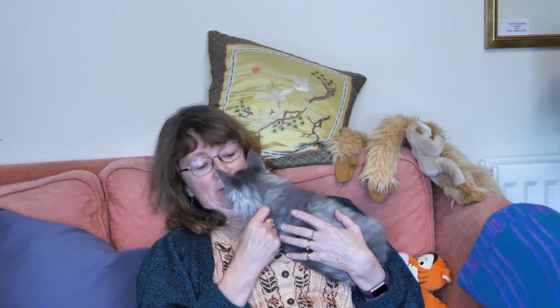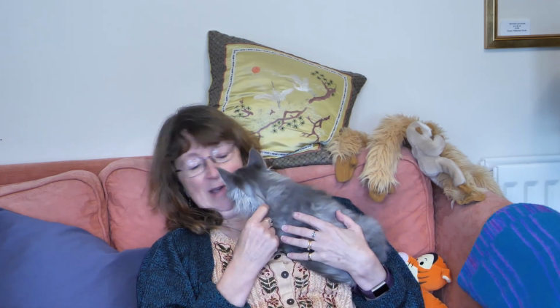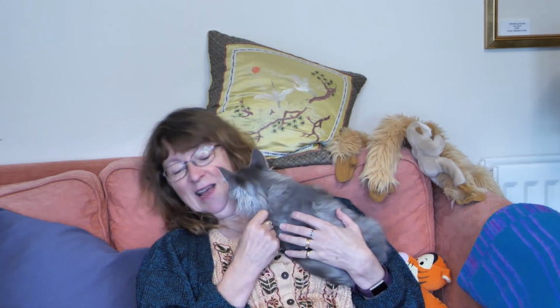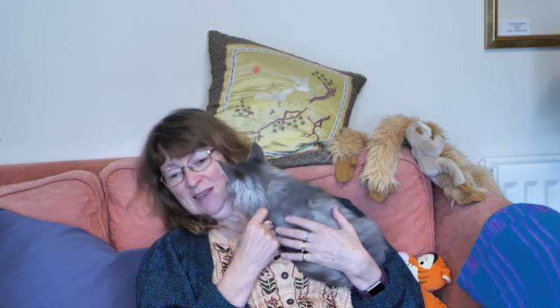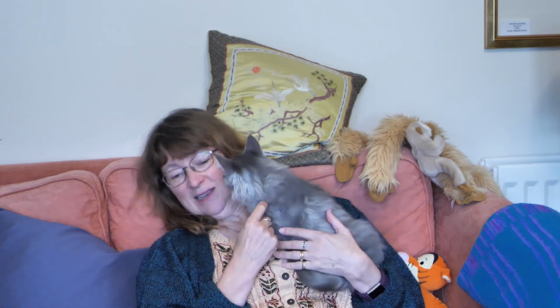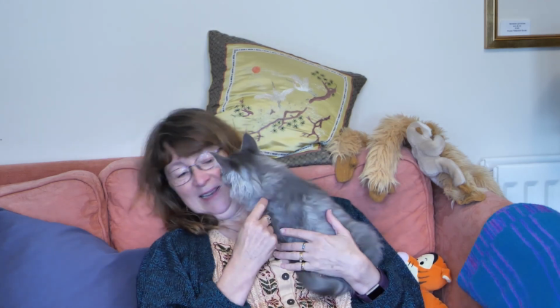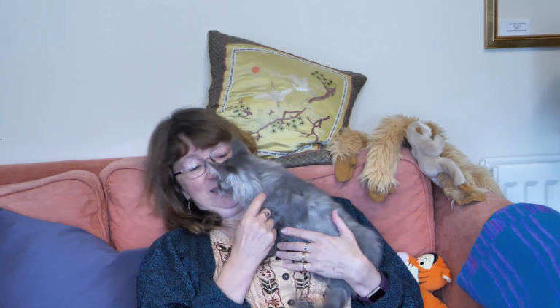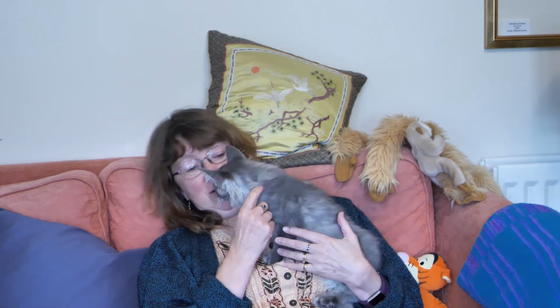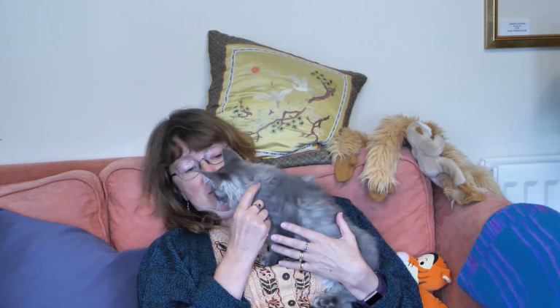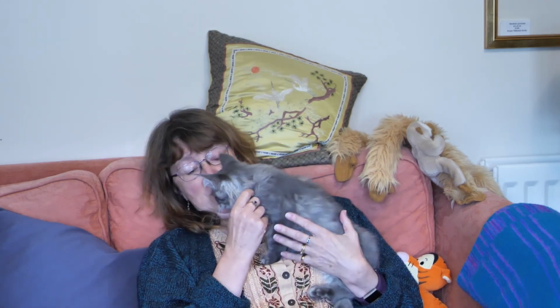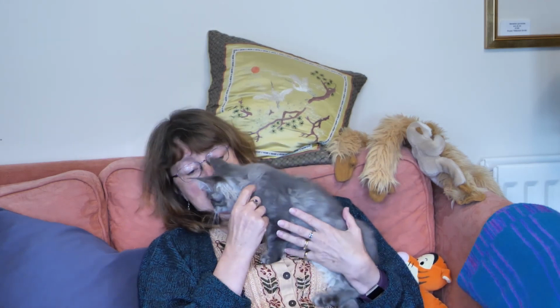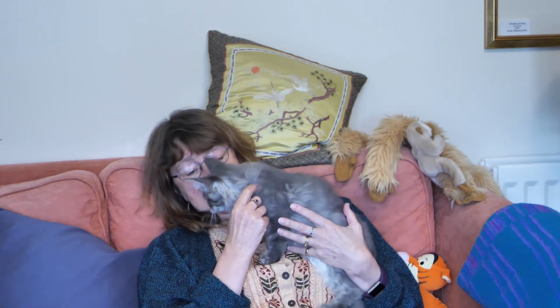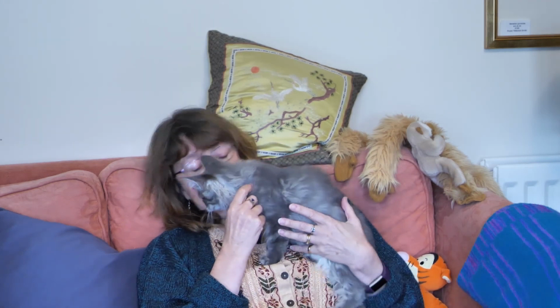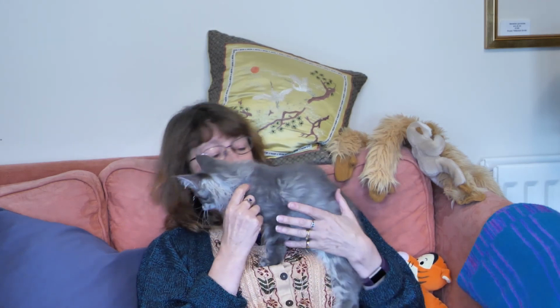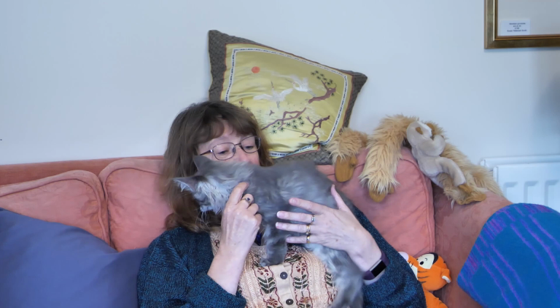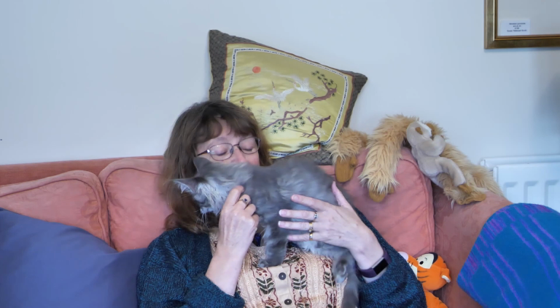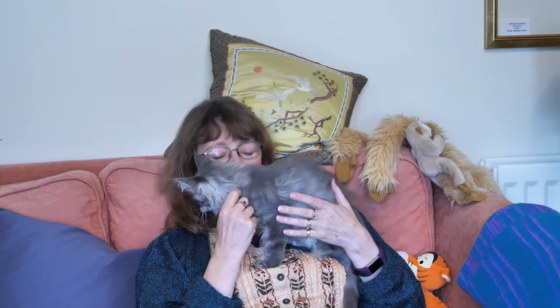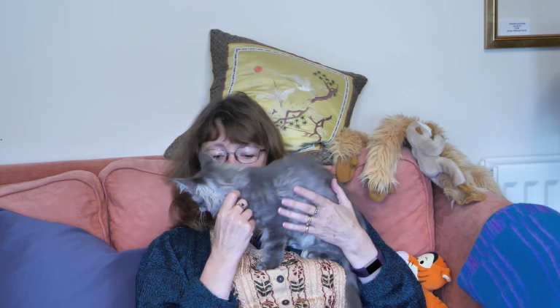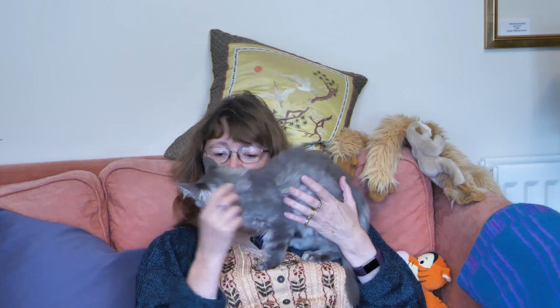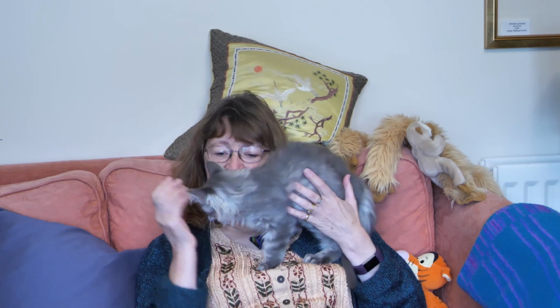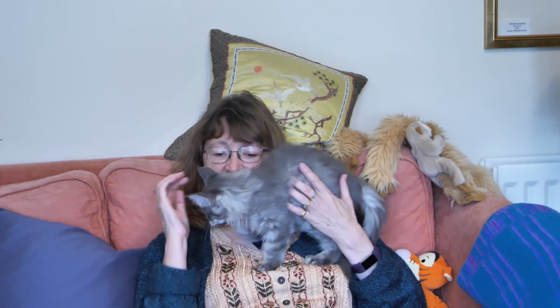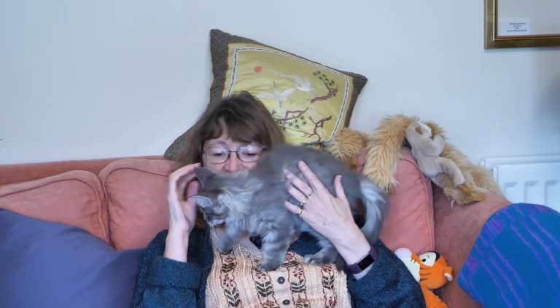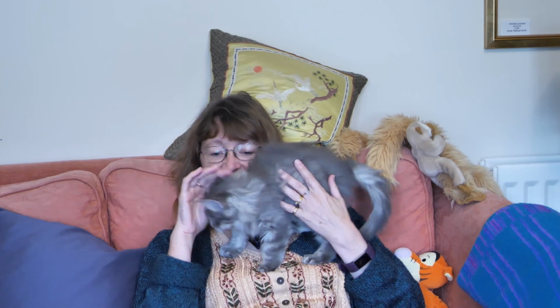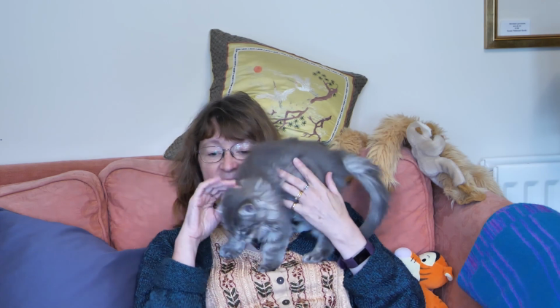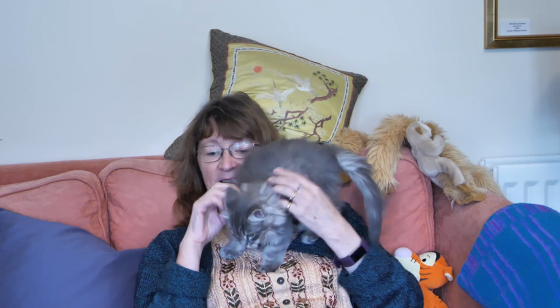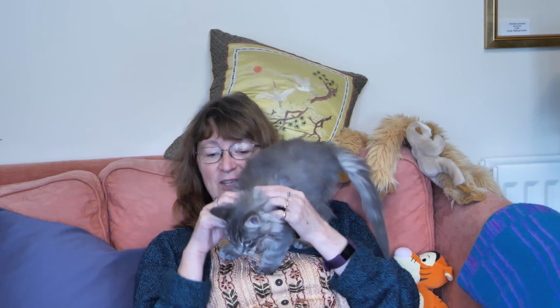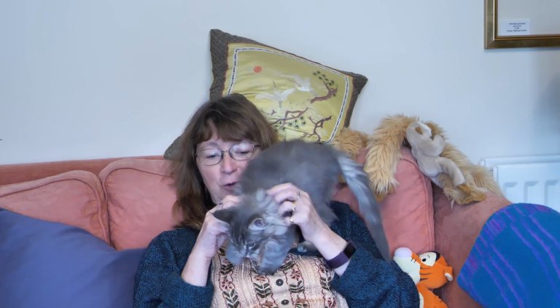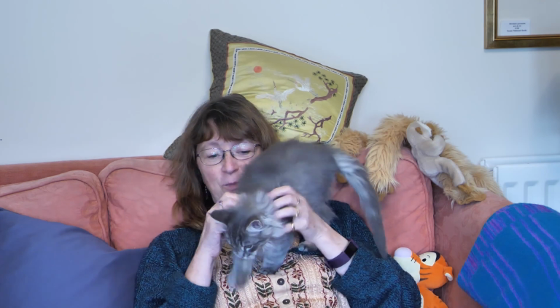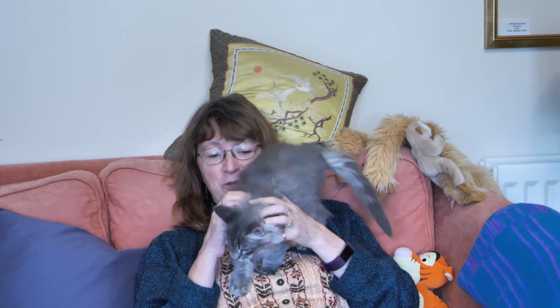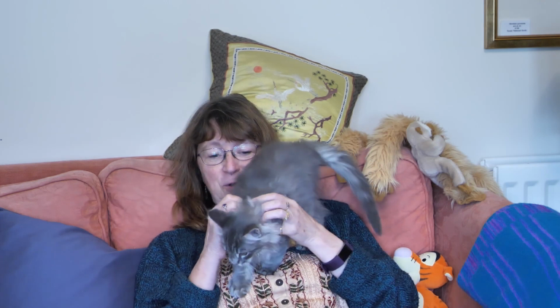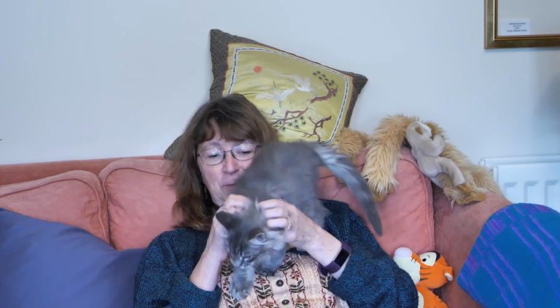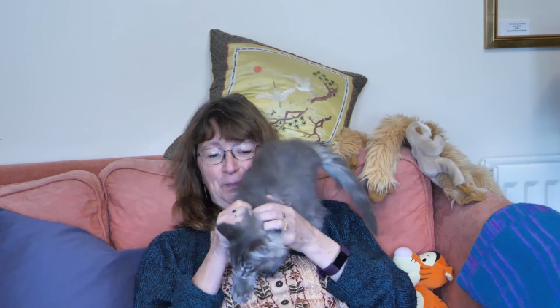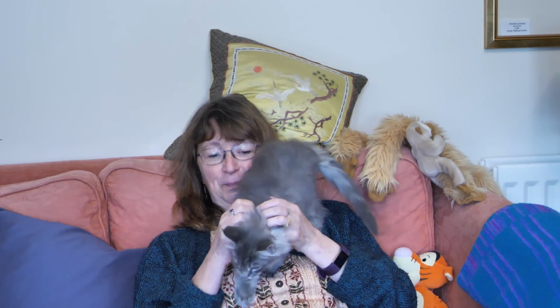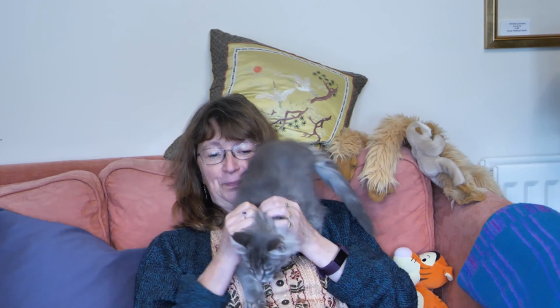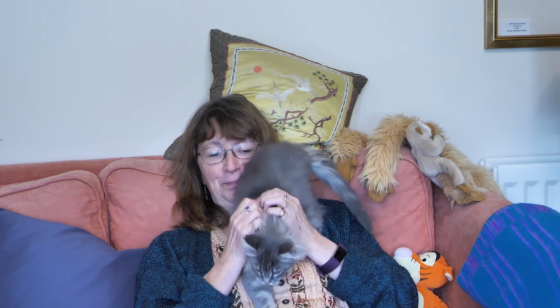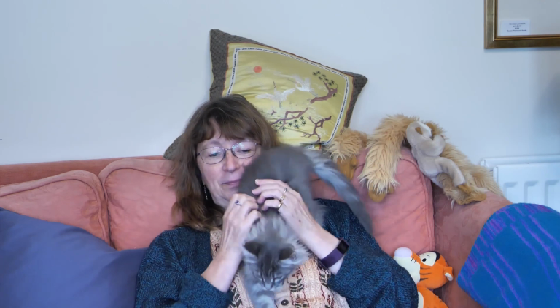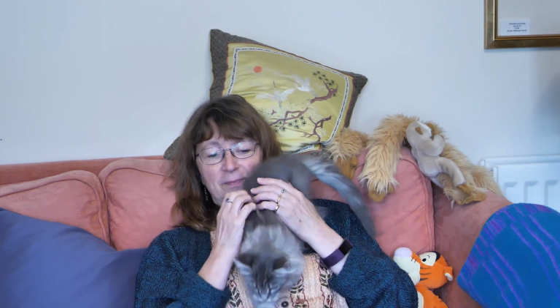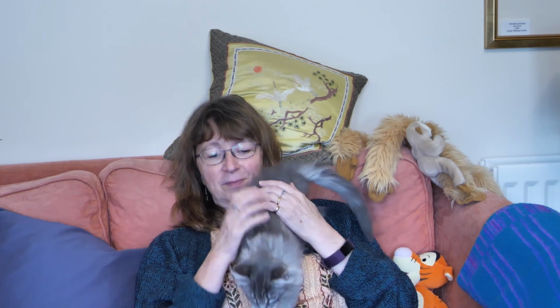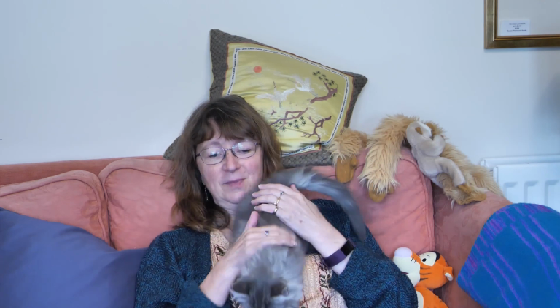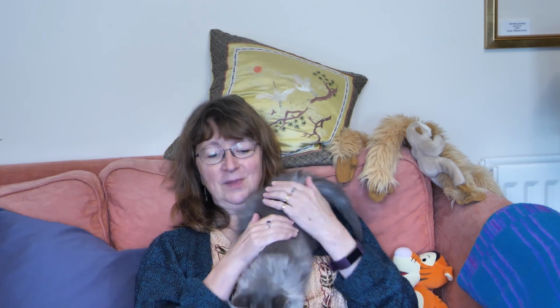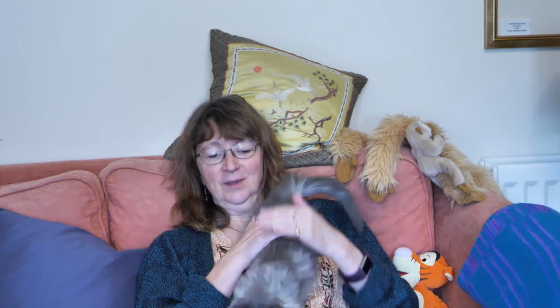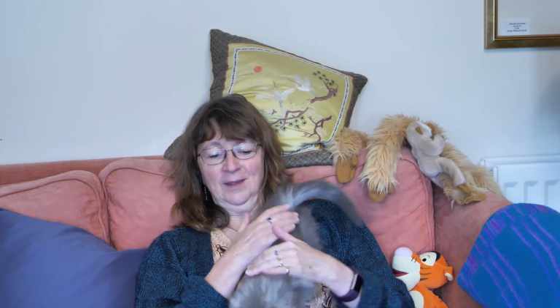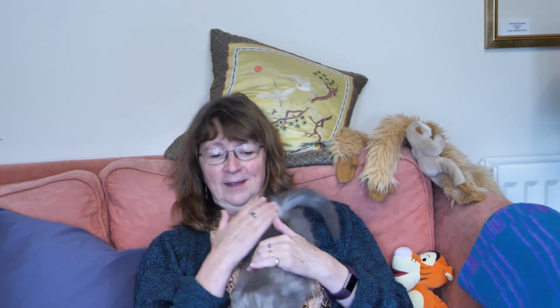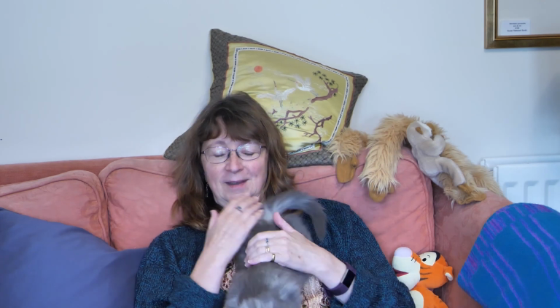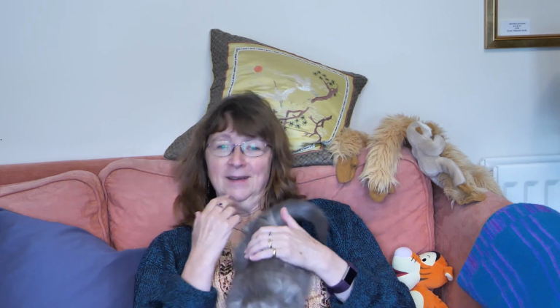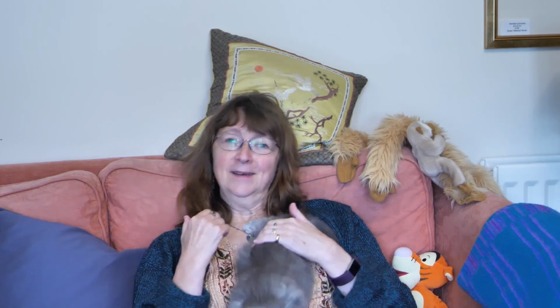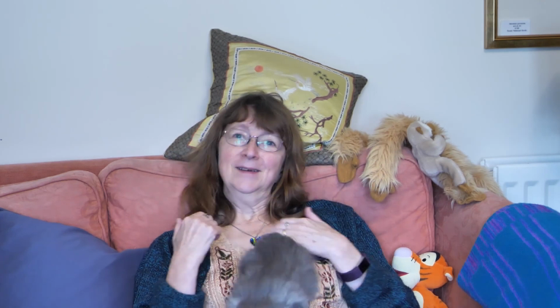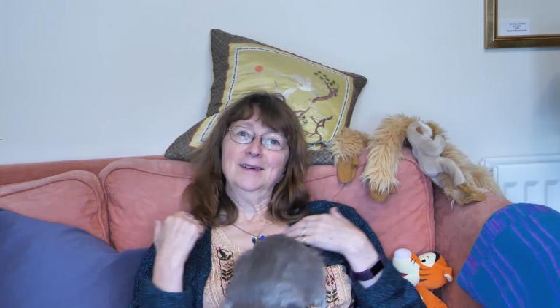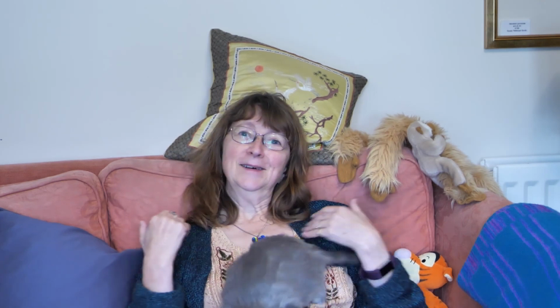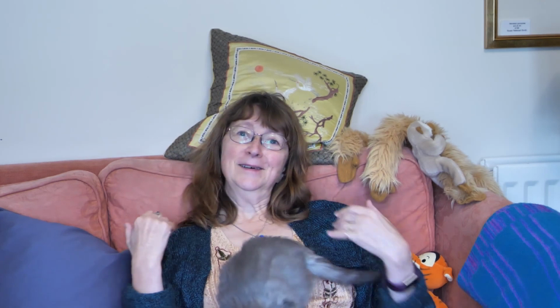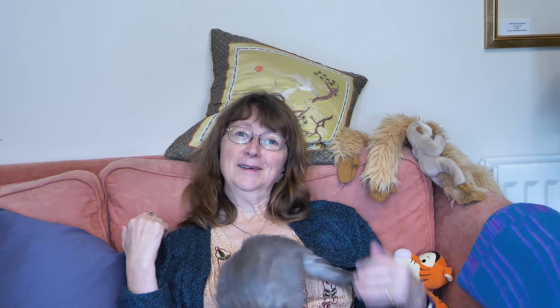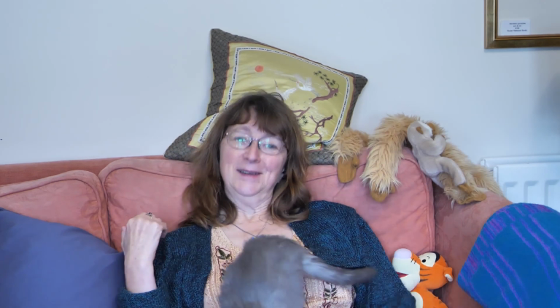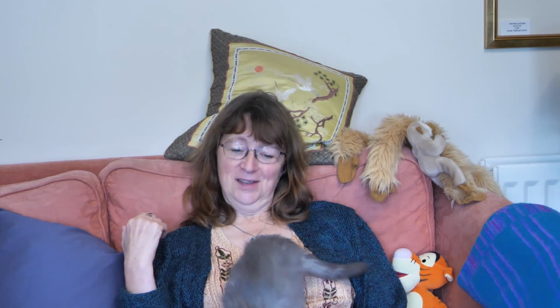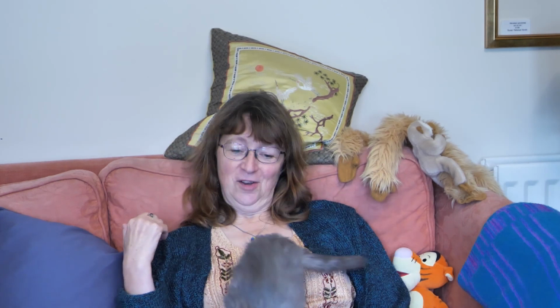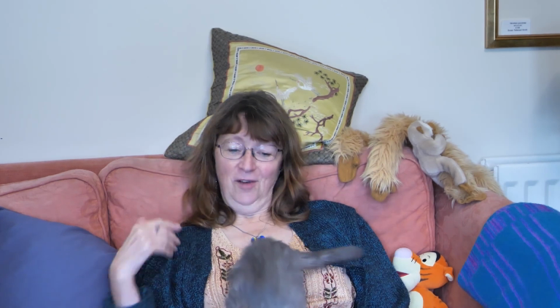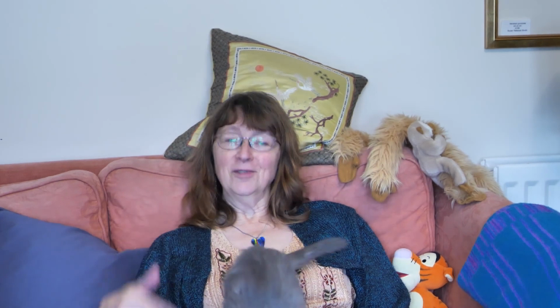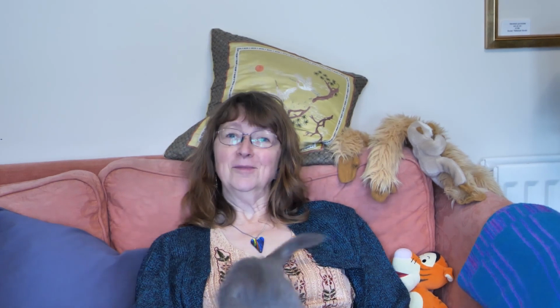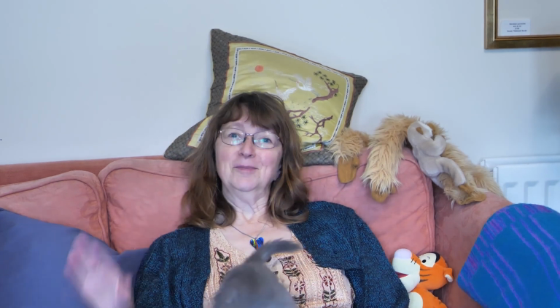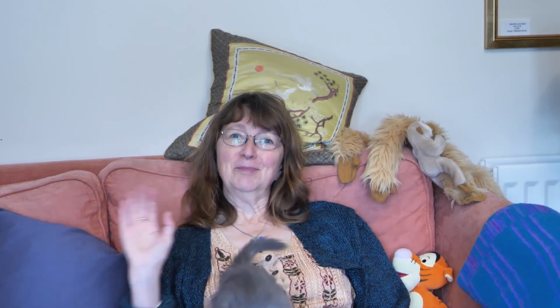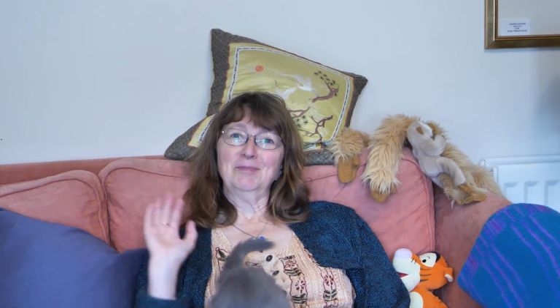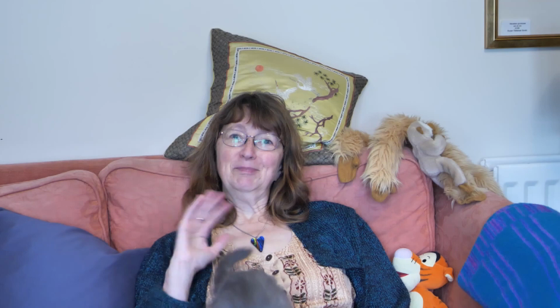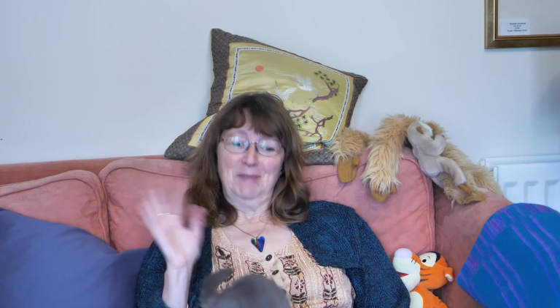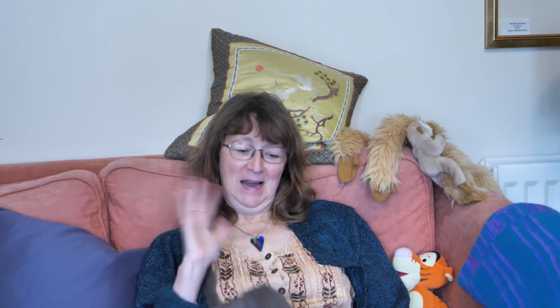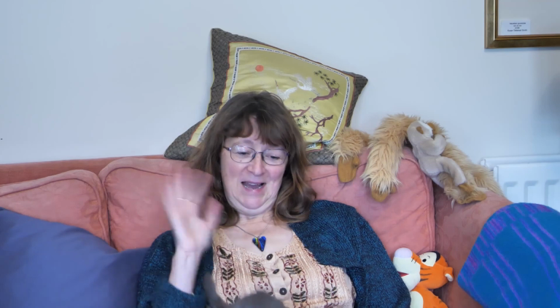Right then, so we're going to show some of your antics, some of the things that you get up to. He's off — bye!